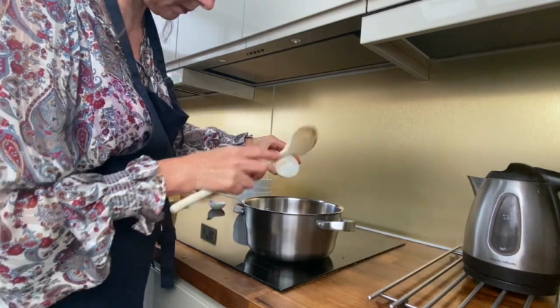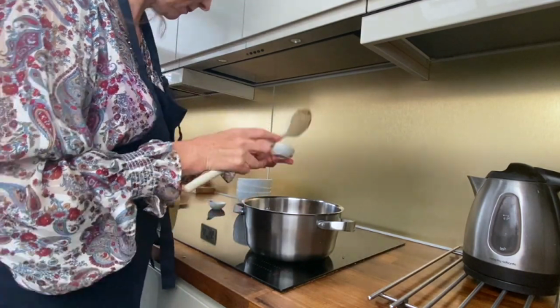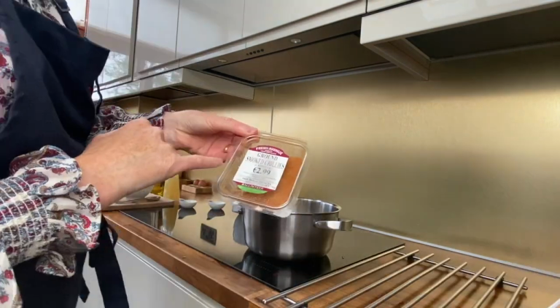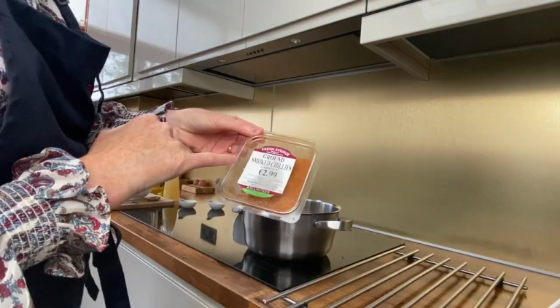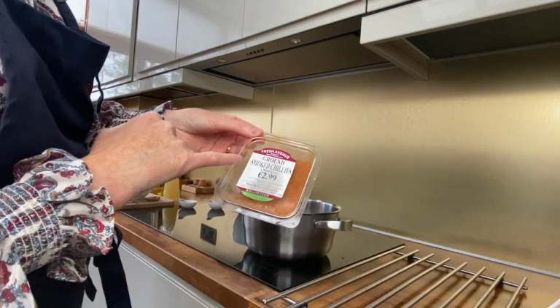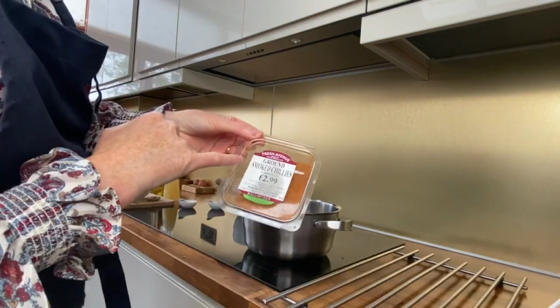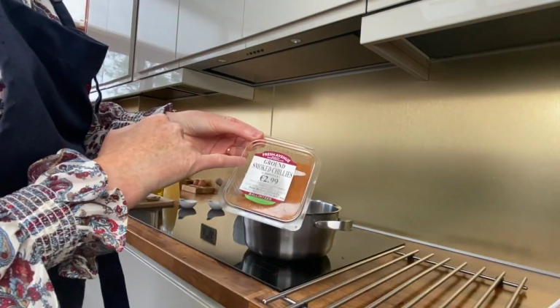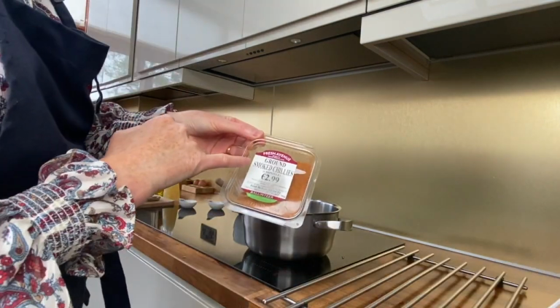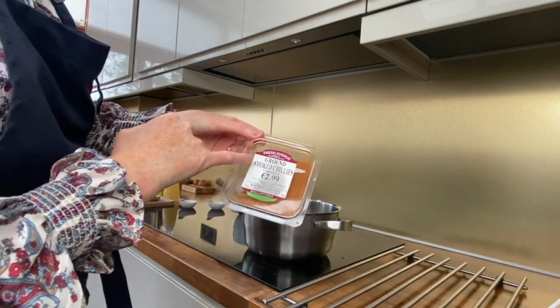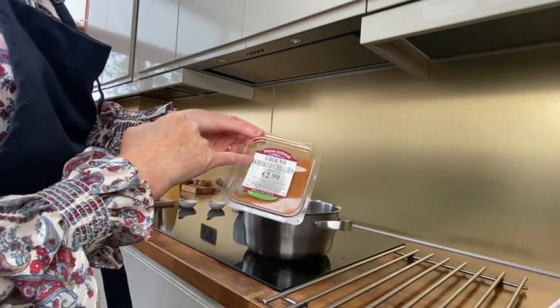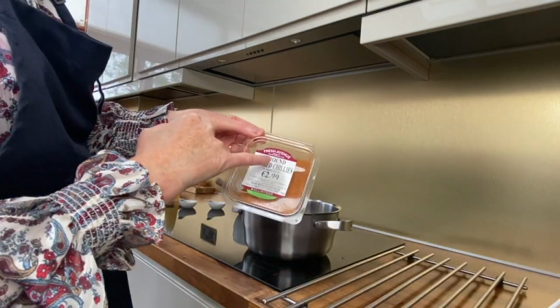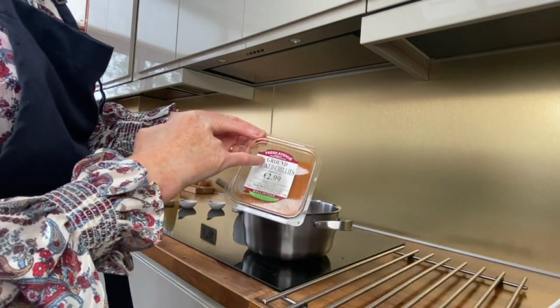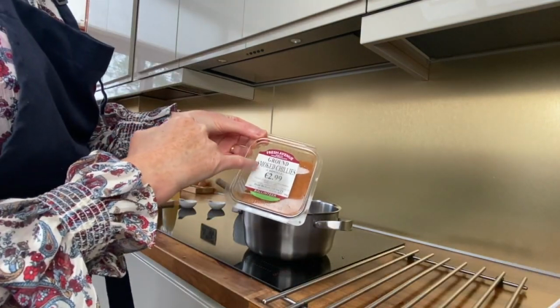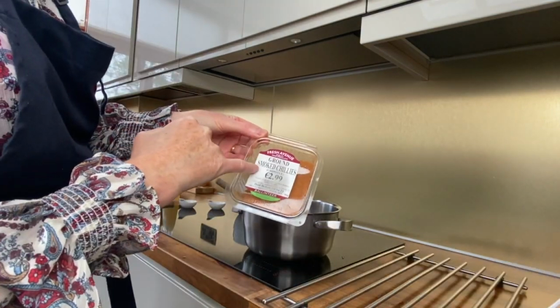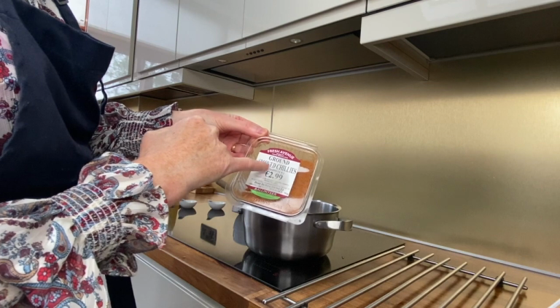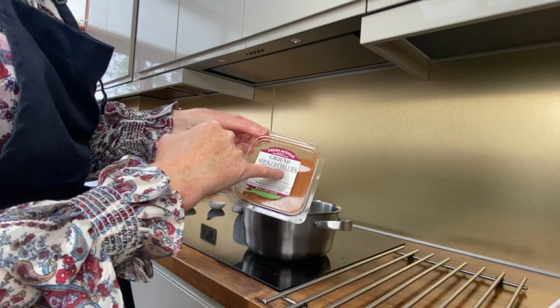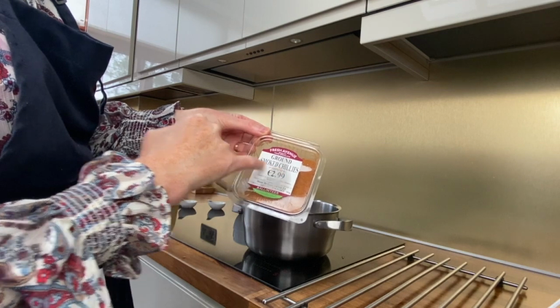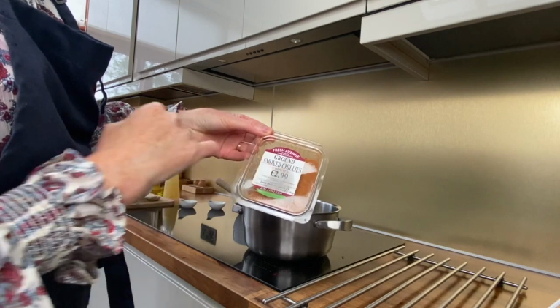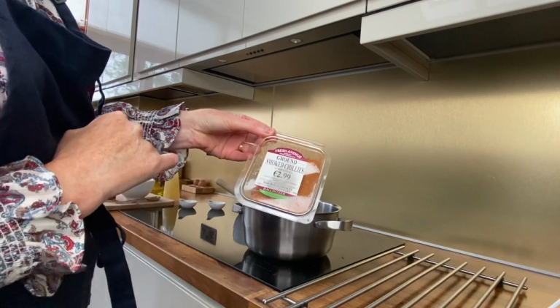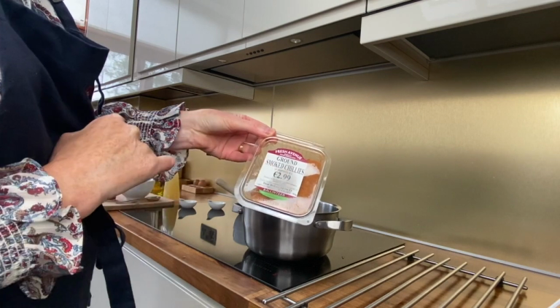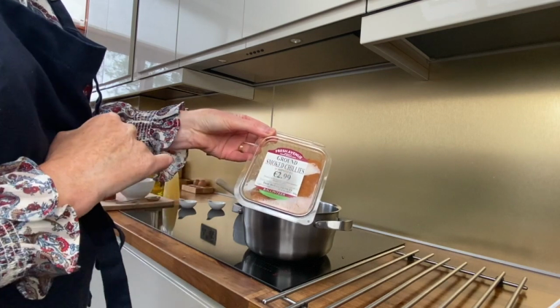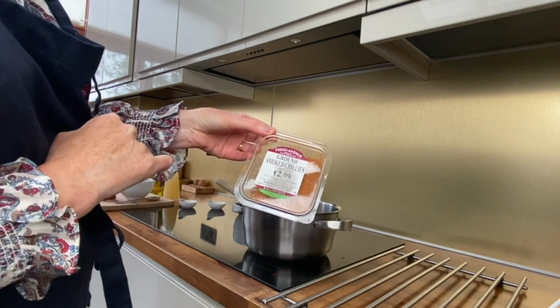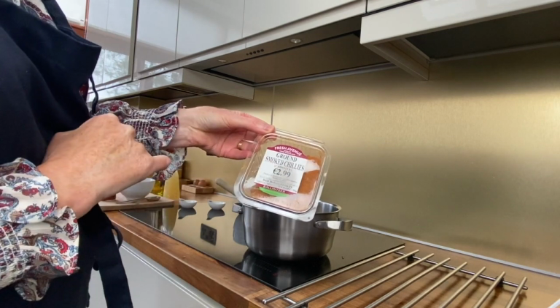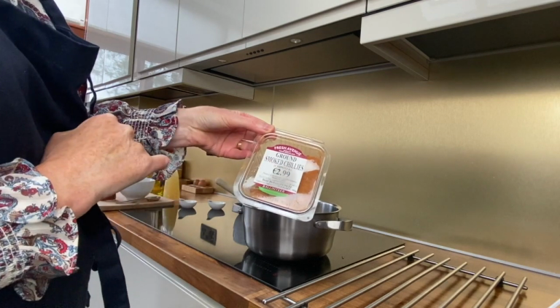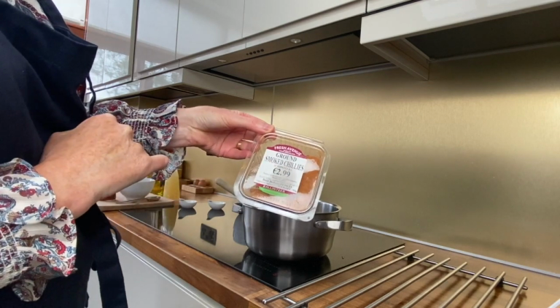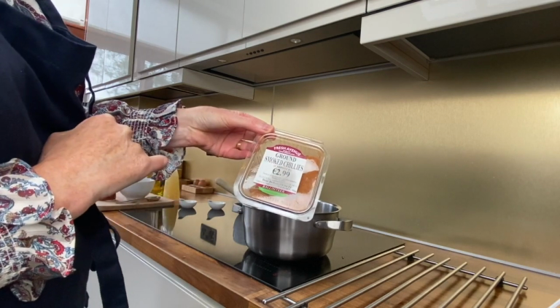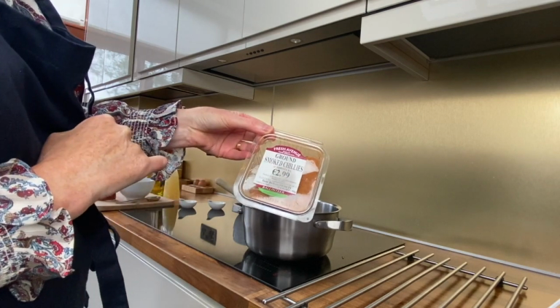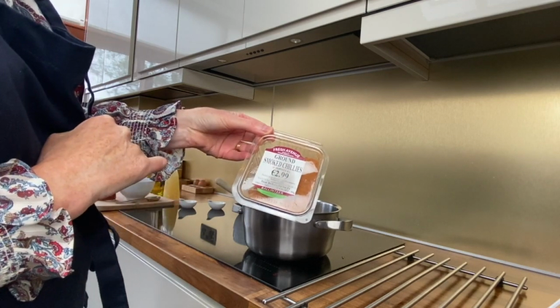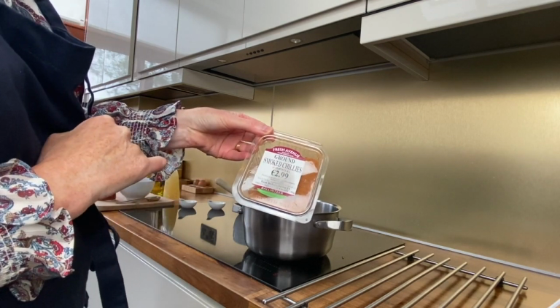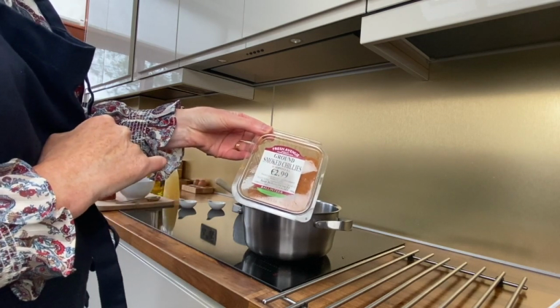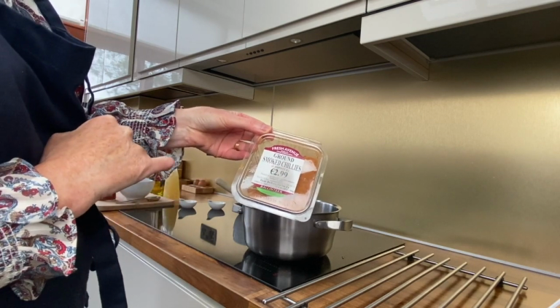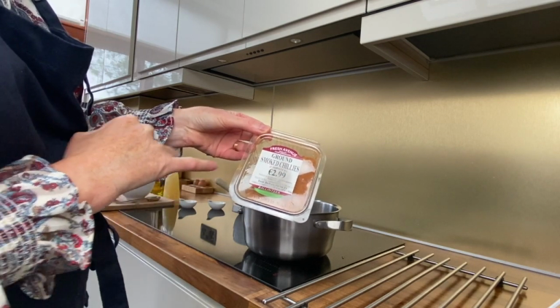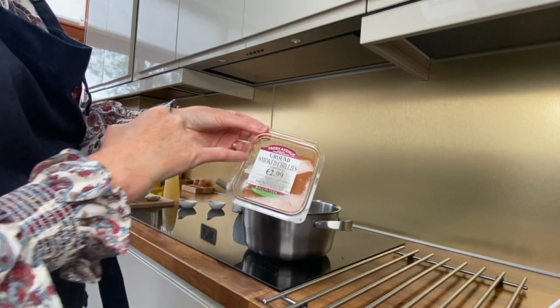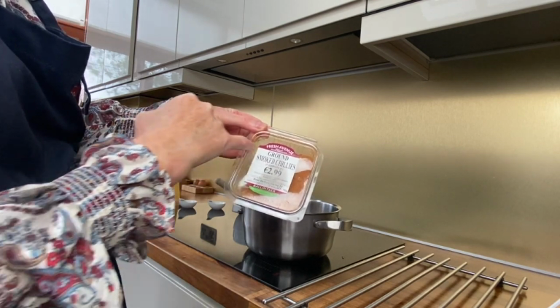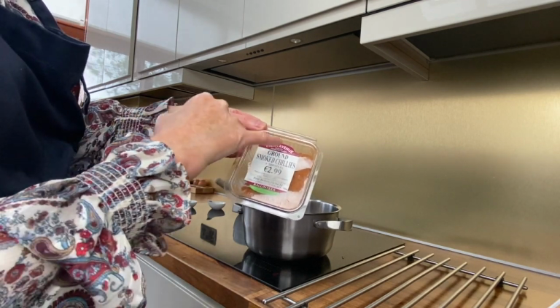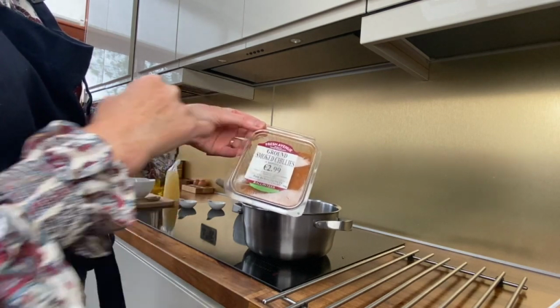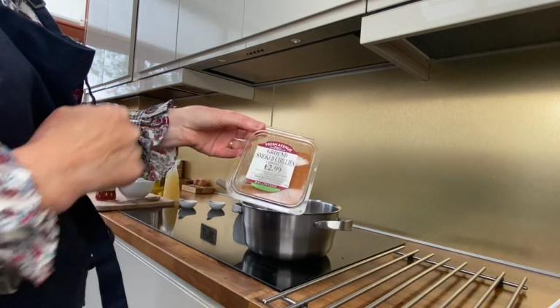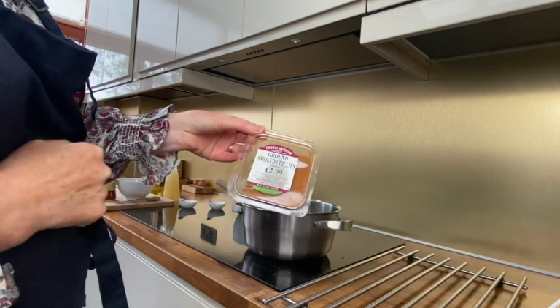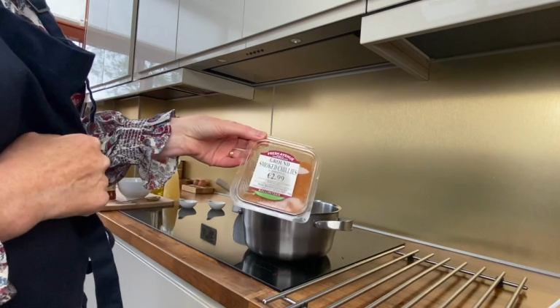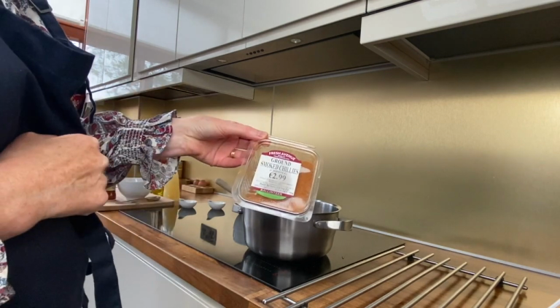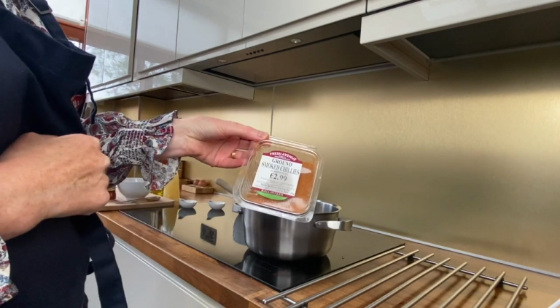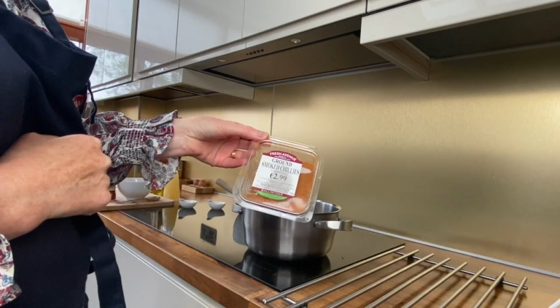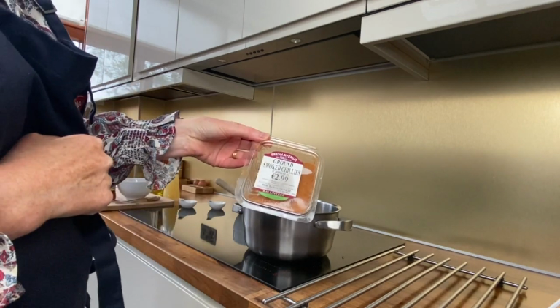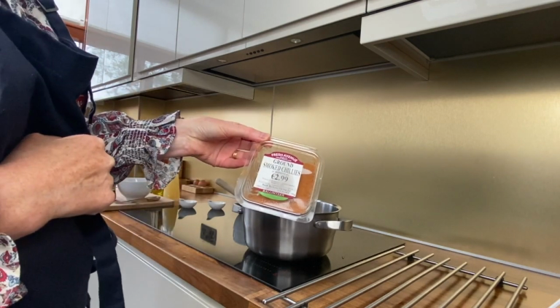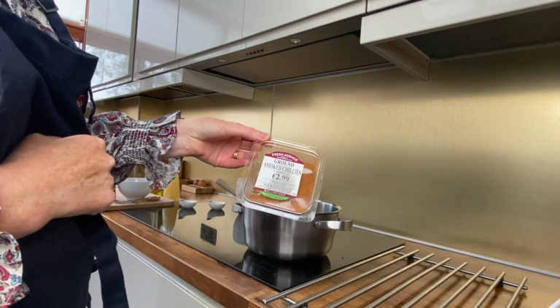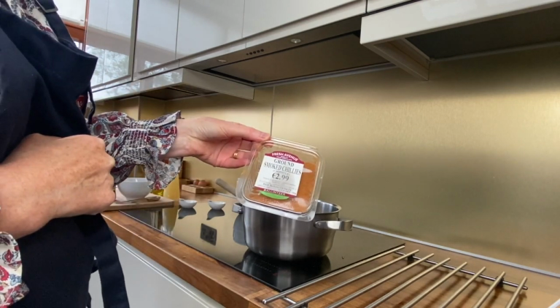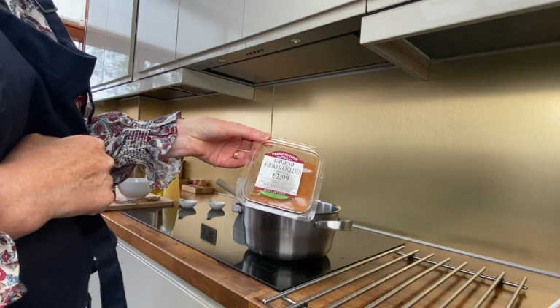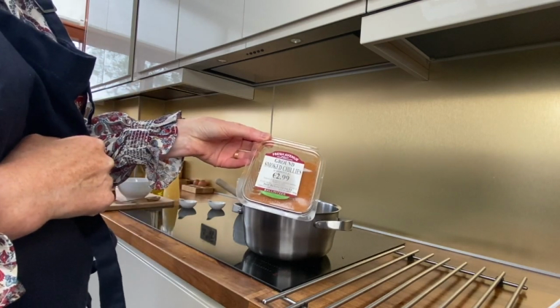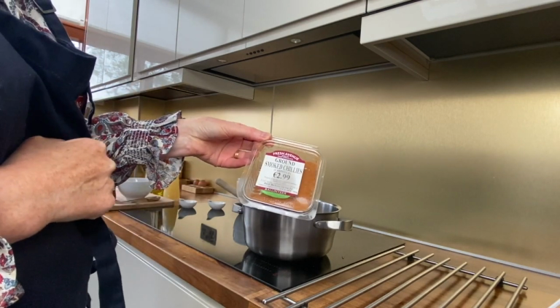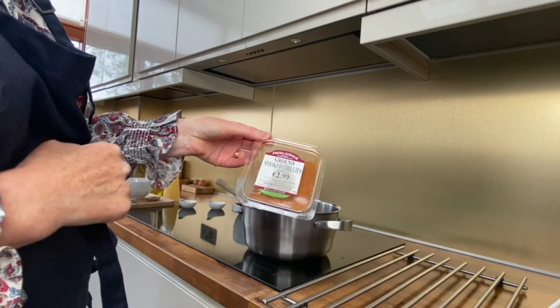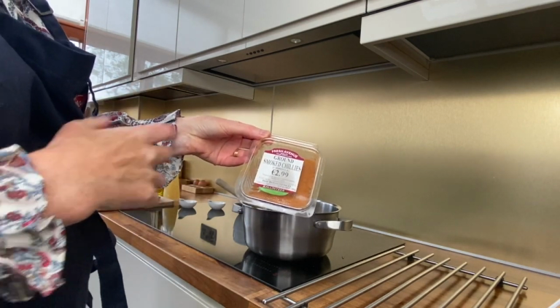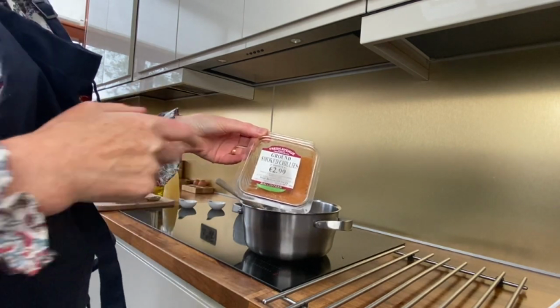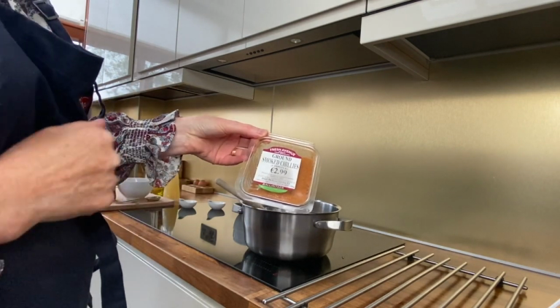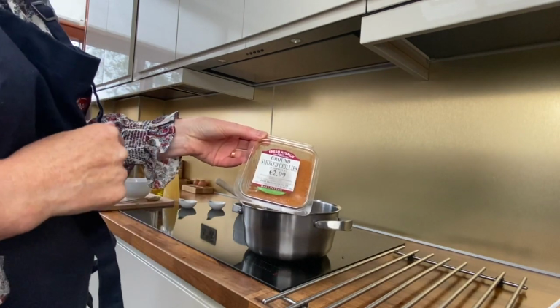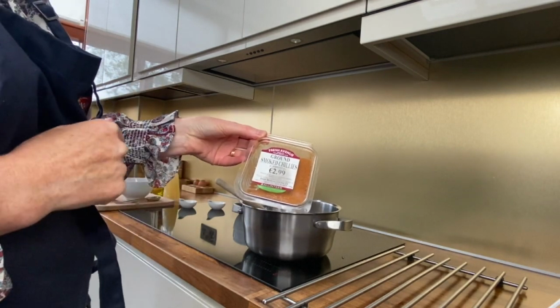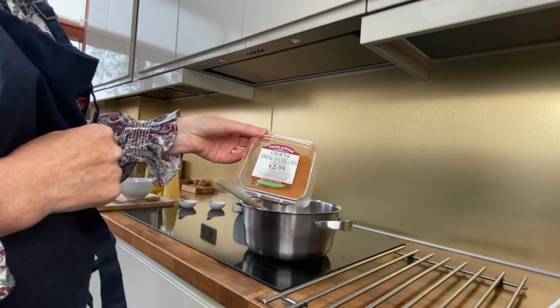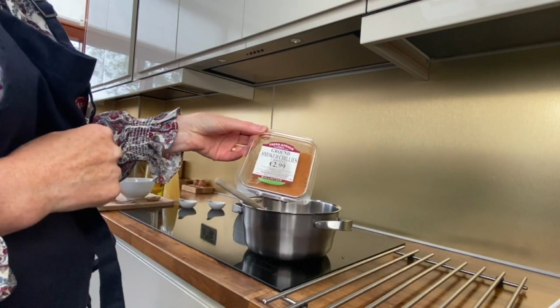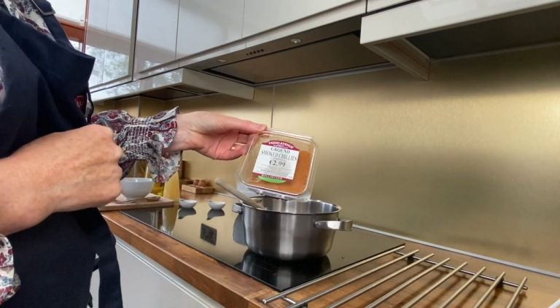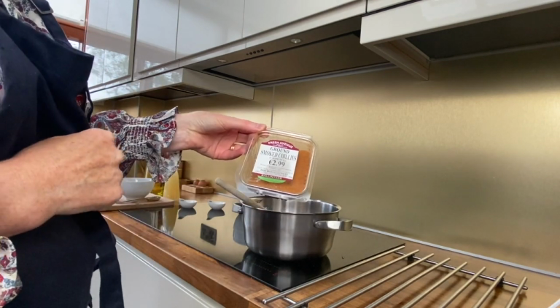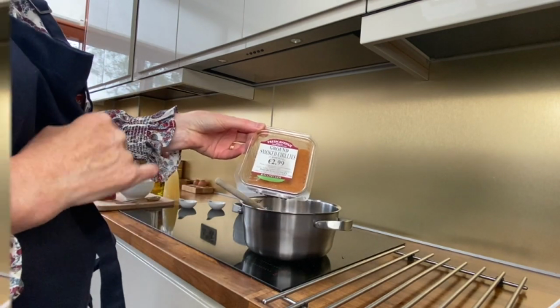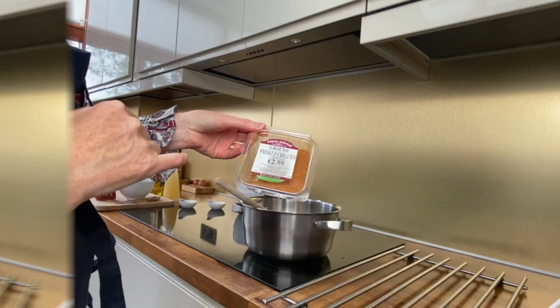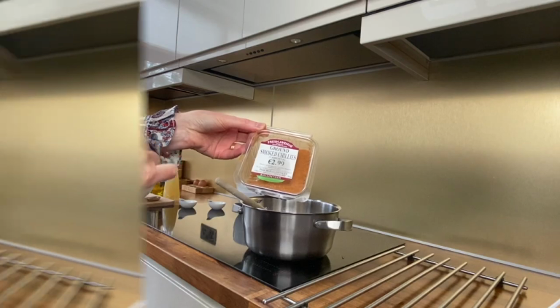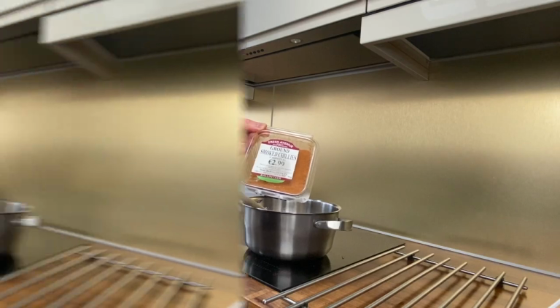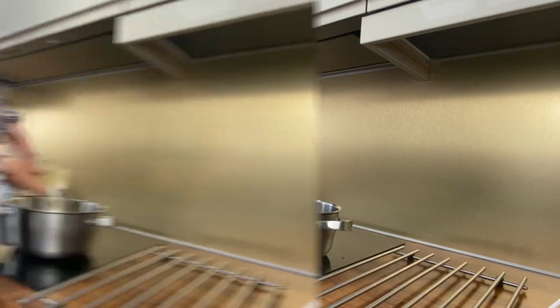I found this ground smoked chili chipotle pepper at Fresh Avenue in Ballantyre. I've used it in a lot of recipes — it's lovely.